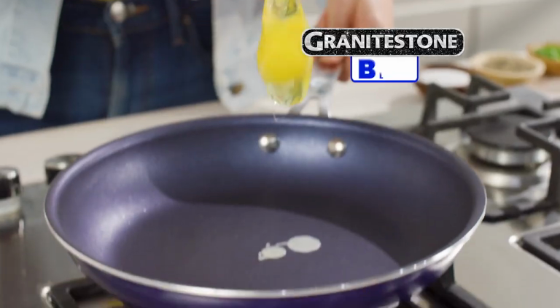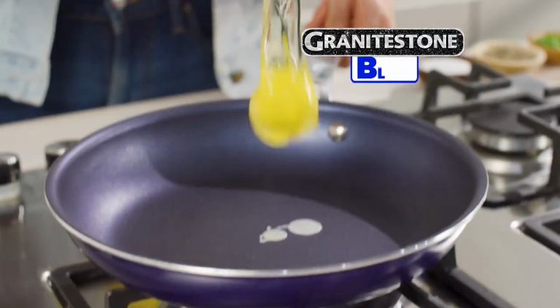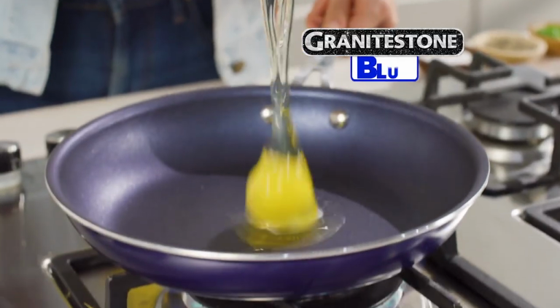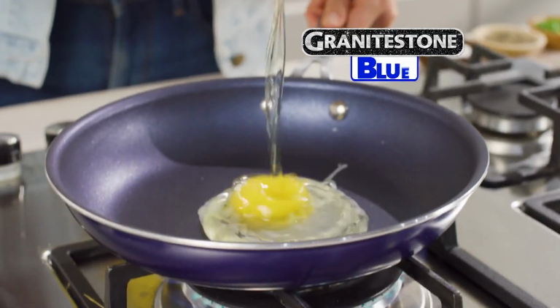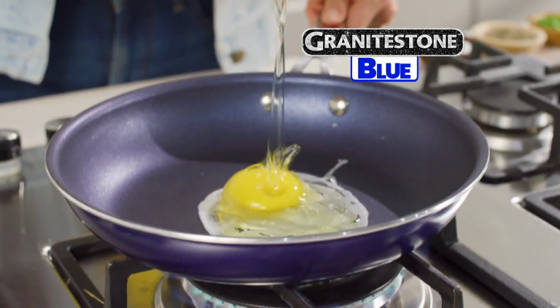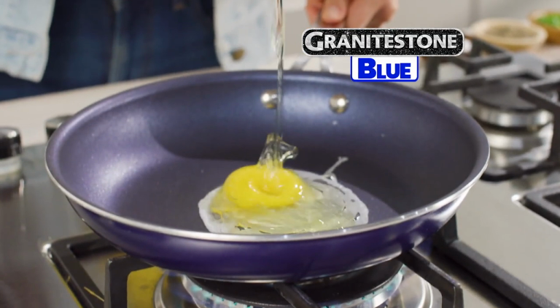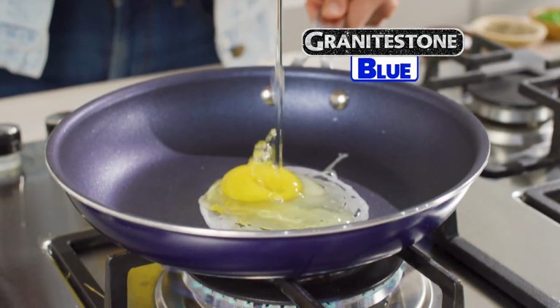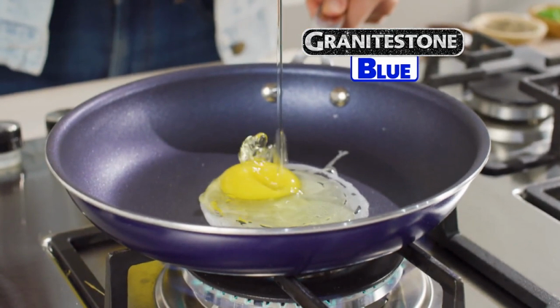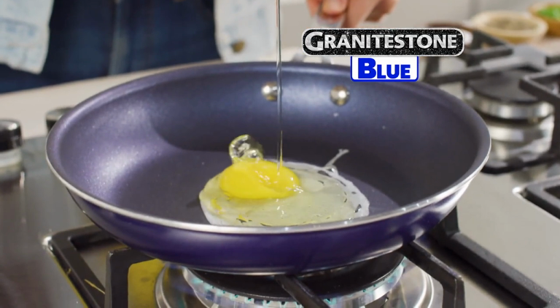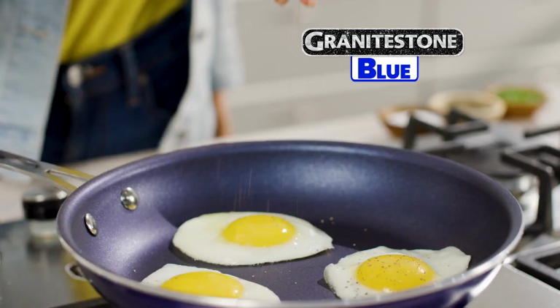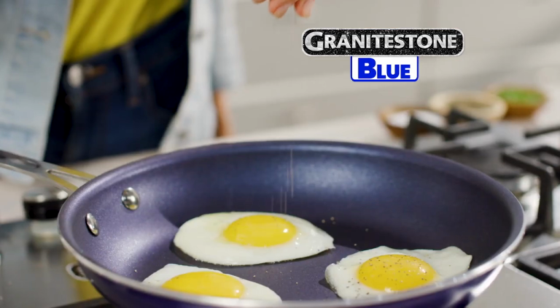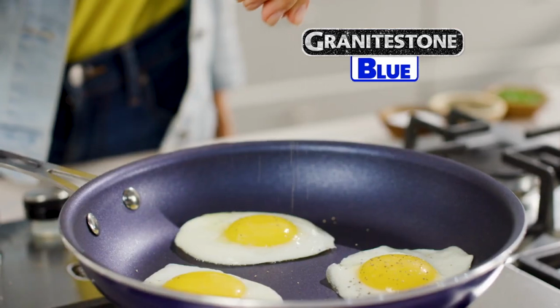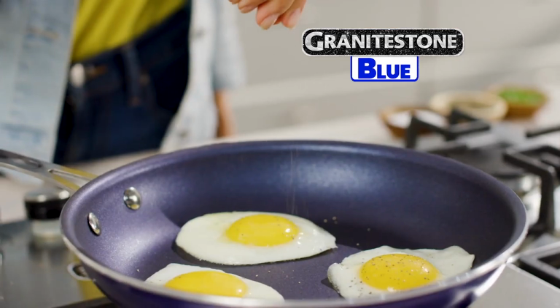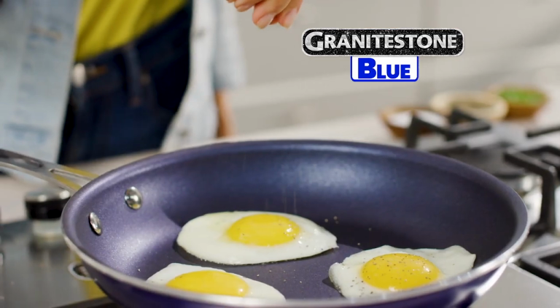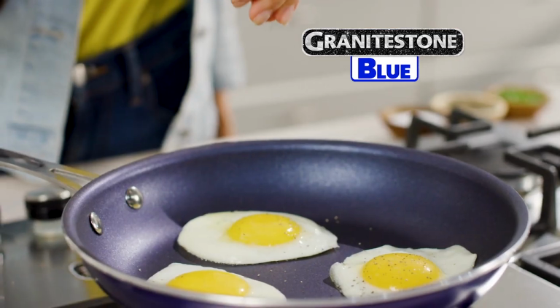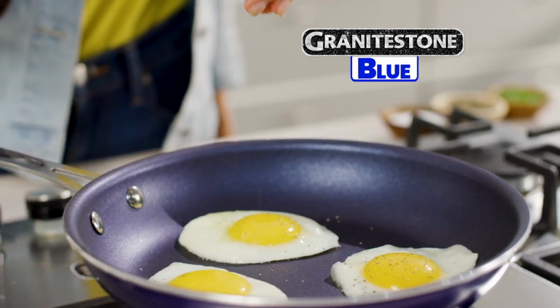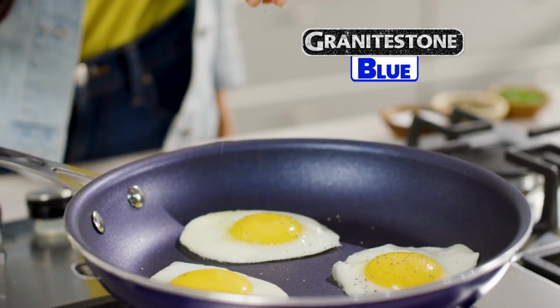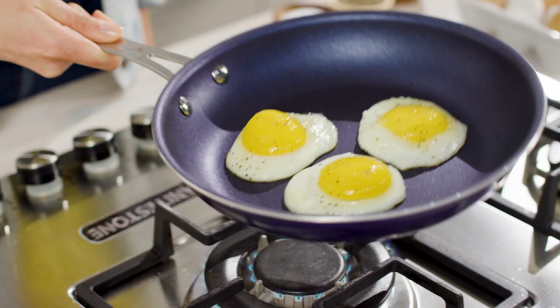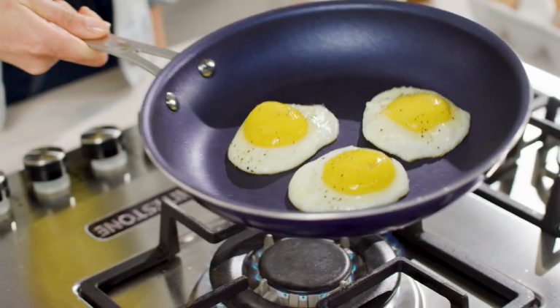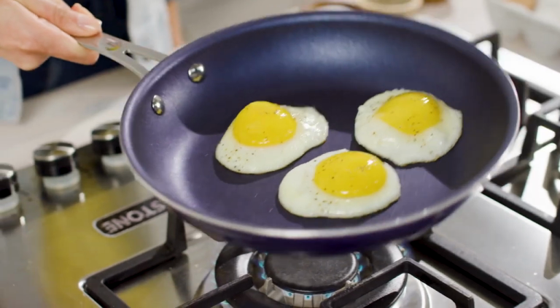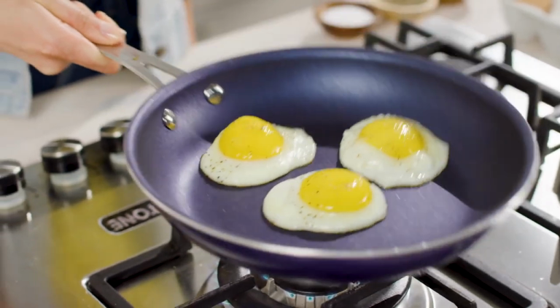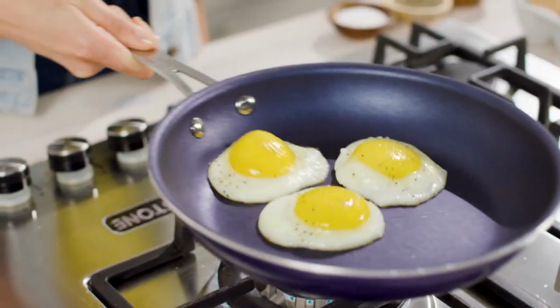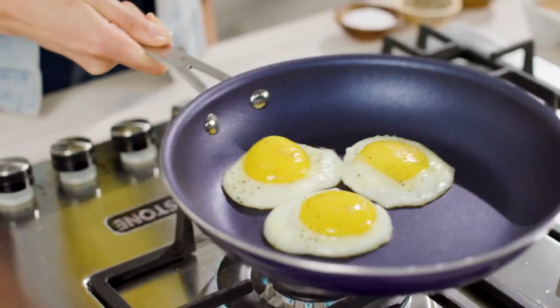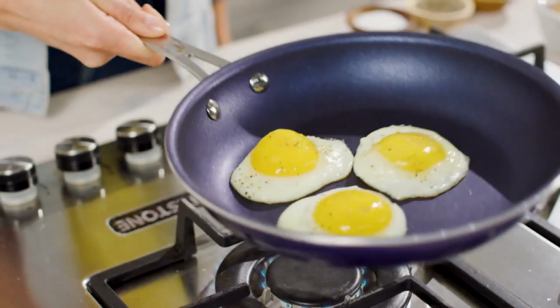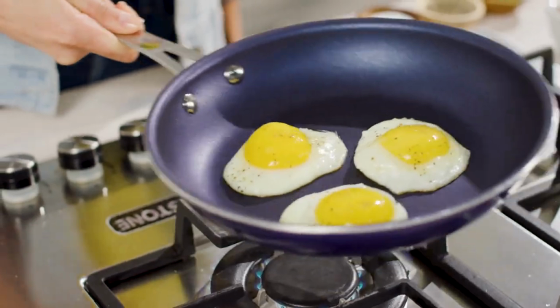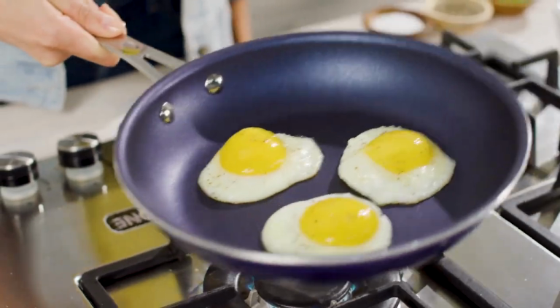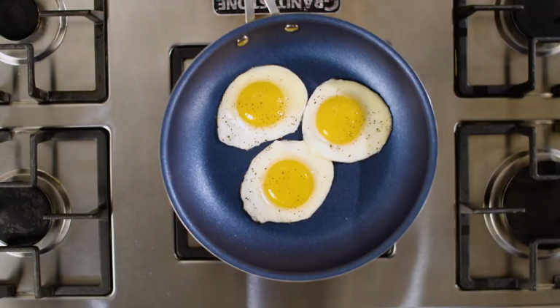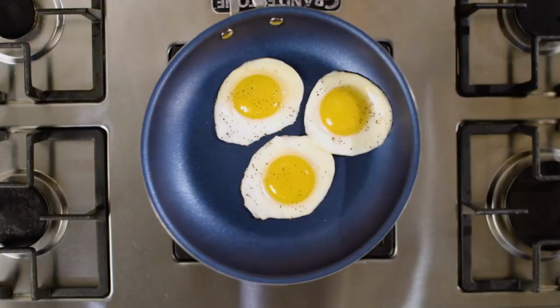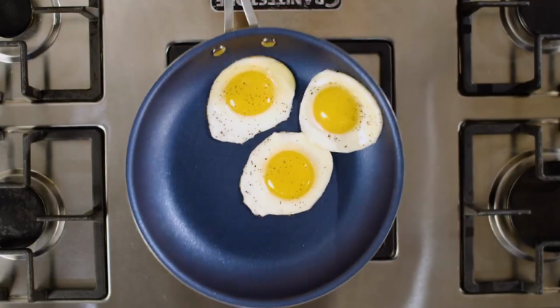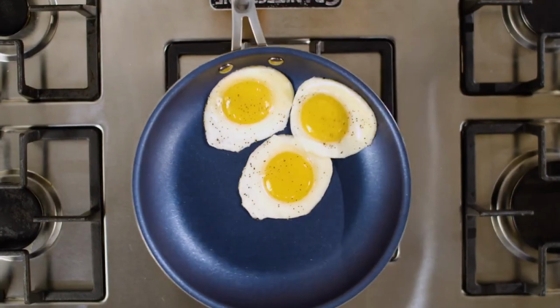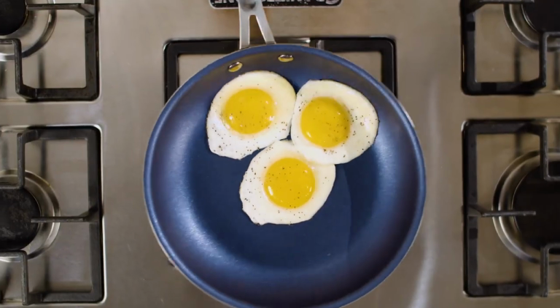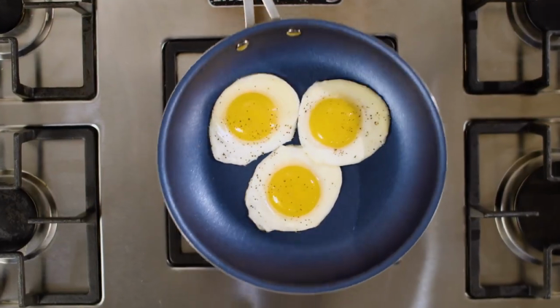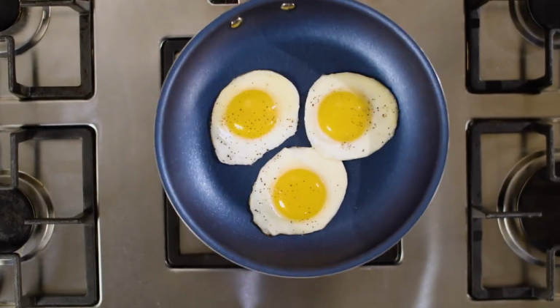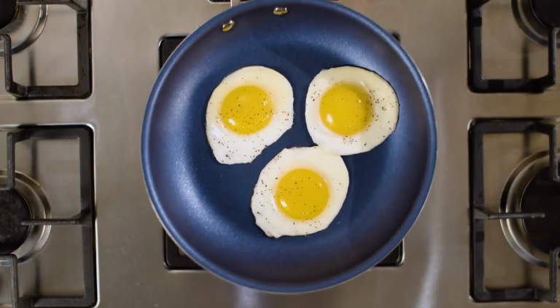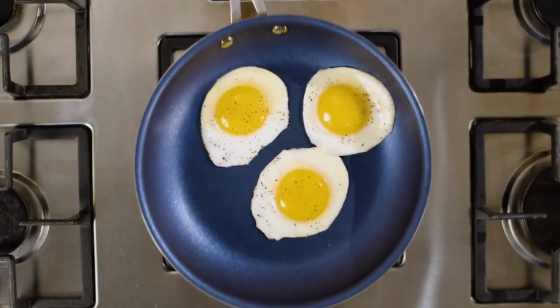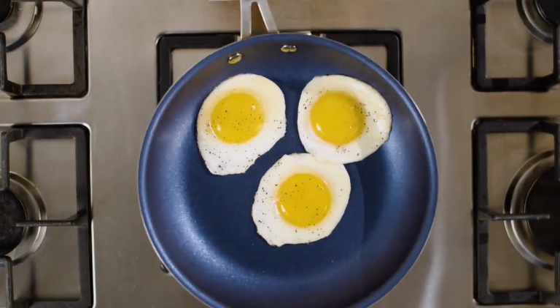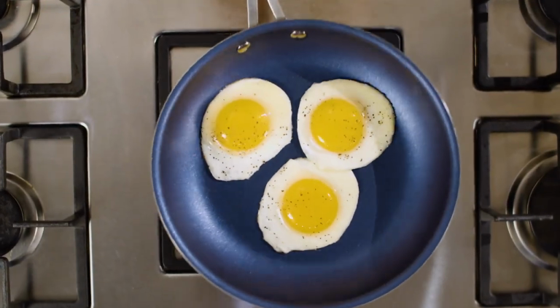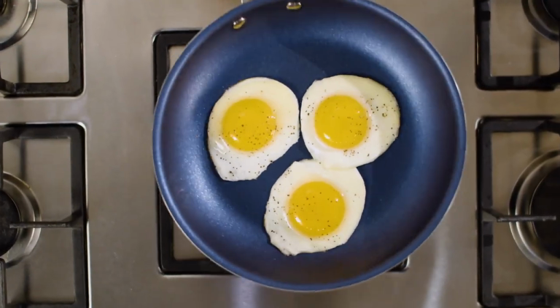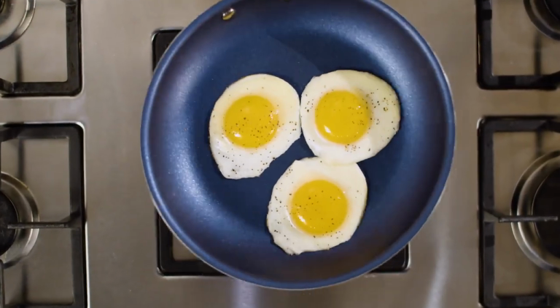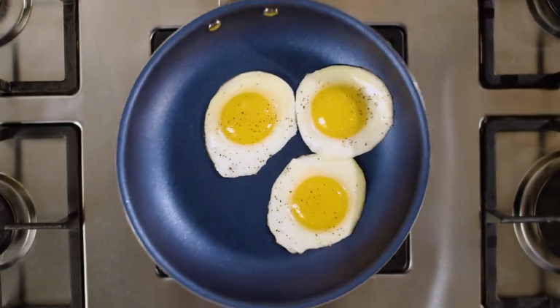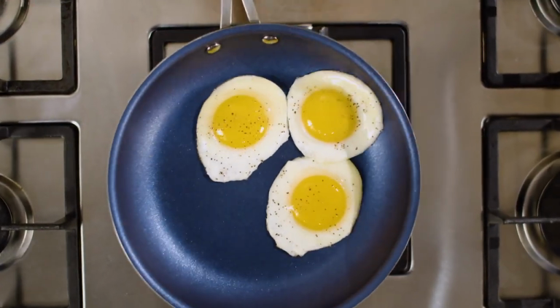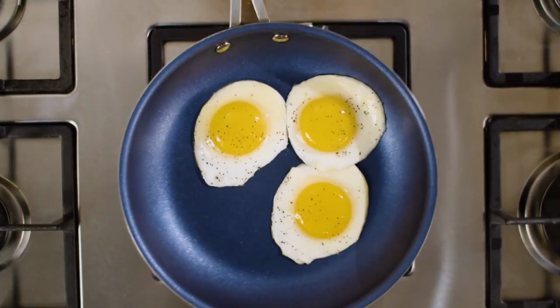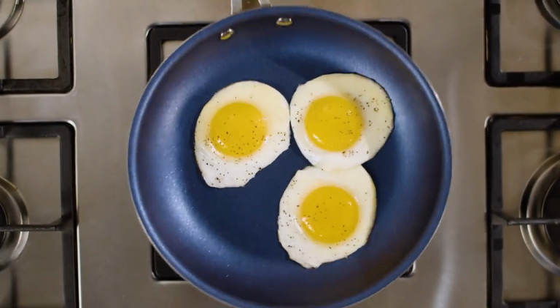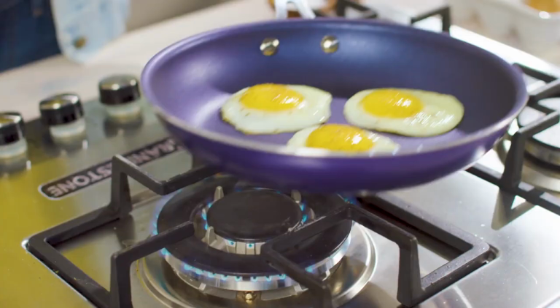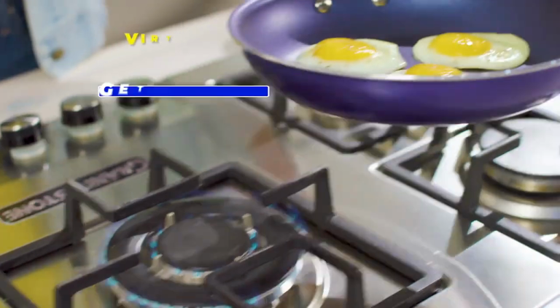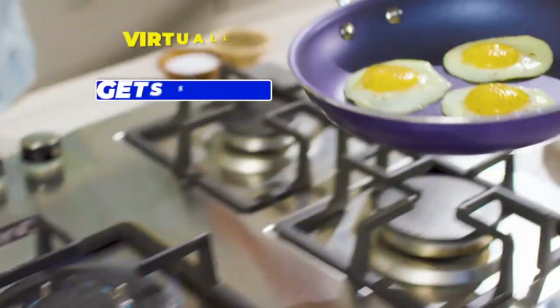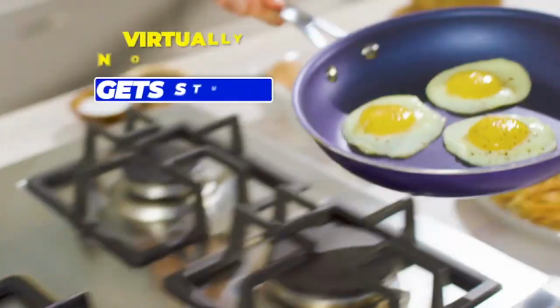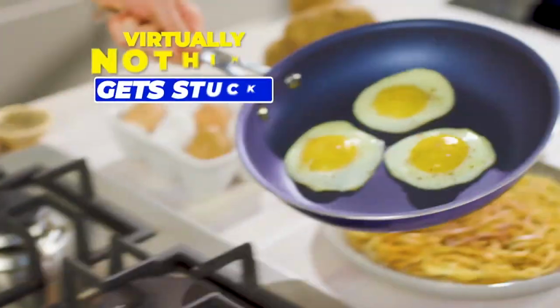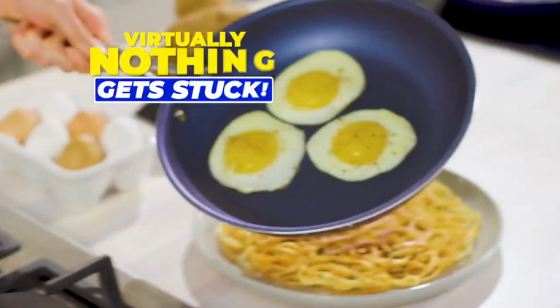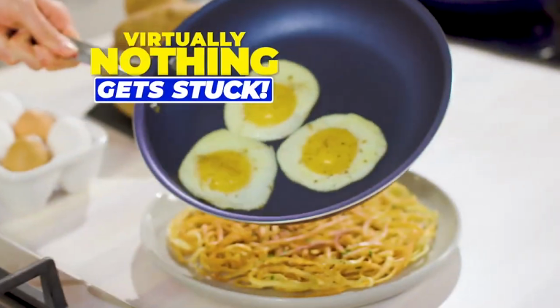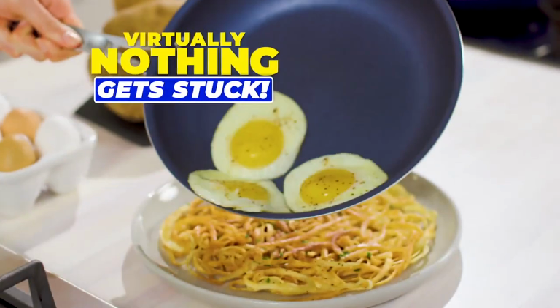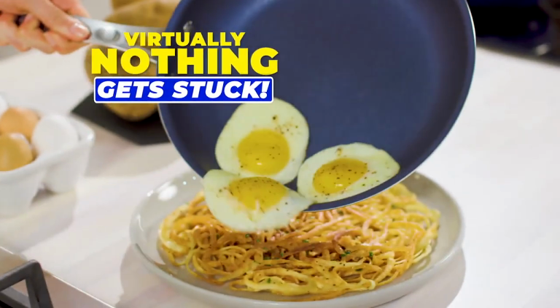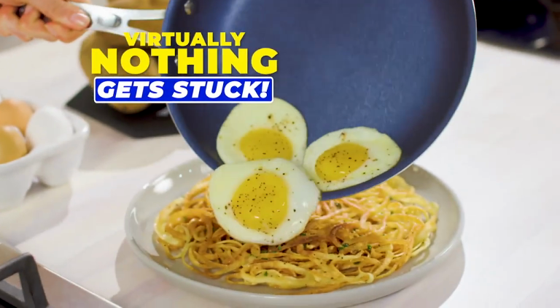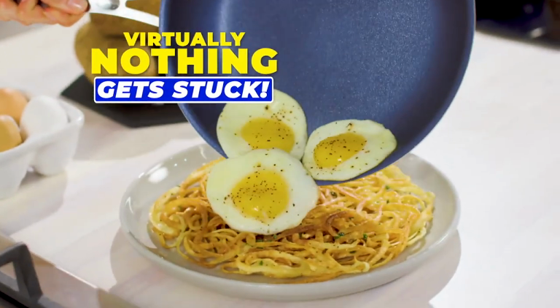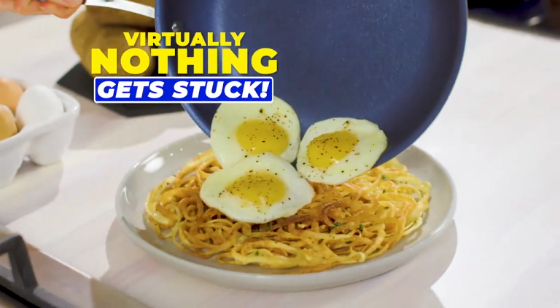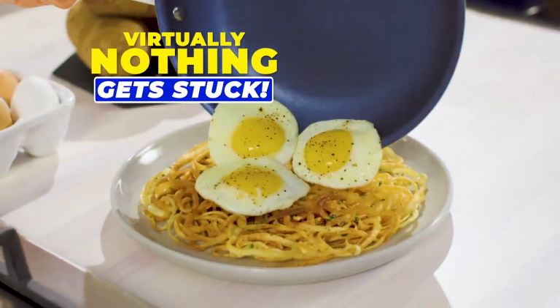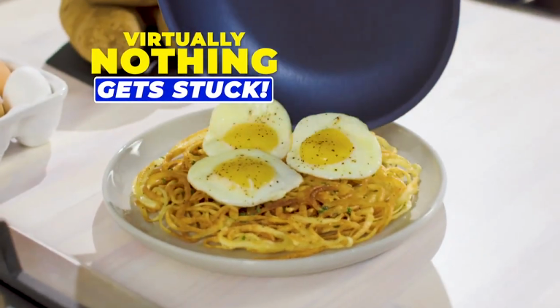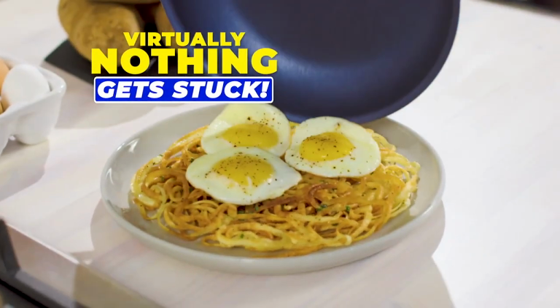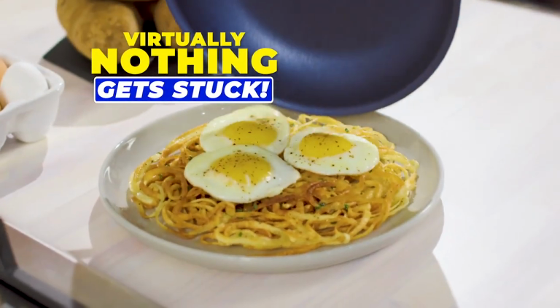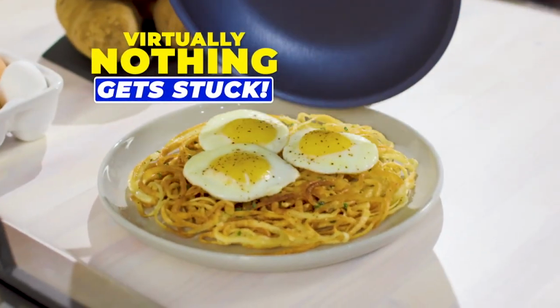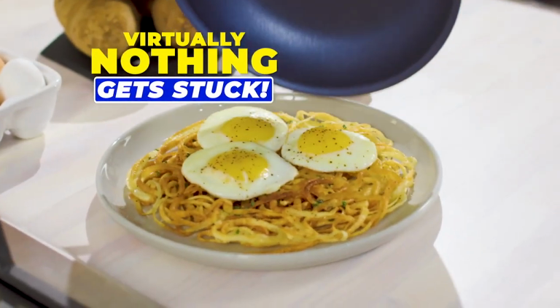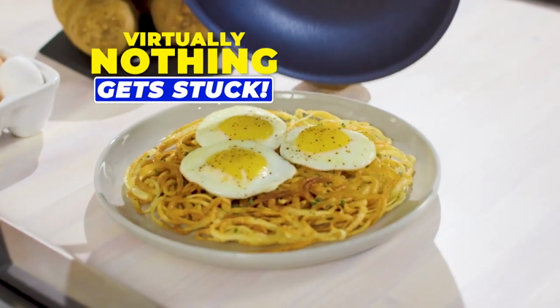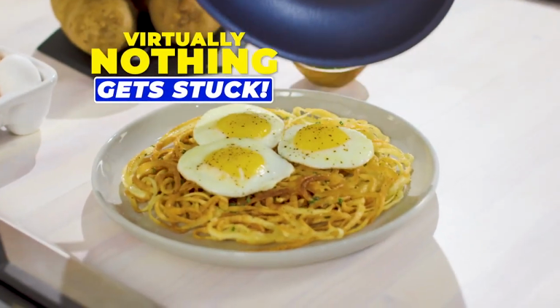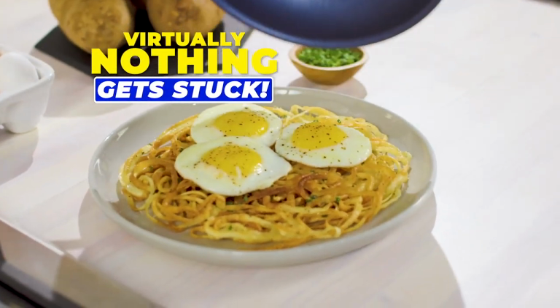Introducing Granite Stone Blue, the toughest triple-coated non-stick pan that's so slick, virtually nothing gets stuck.